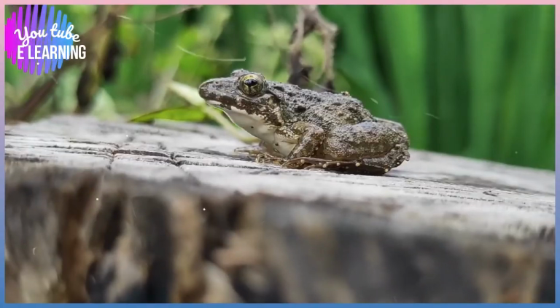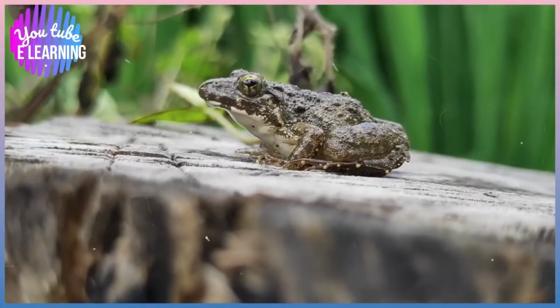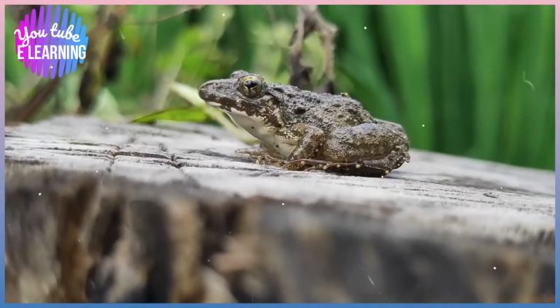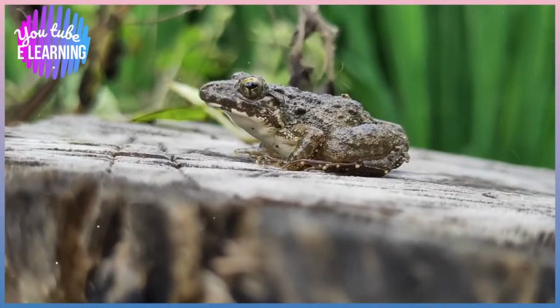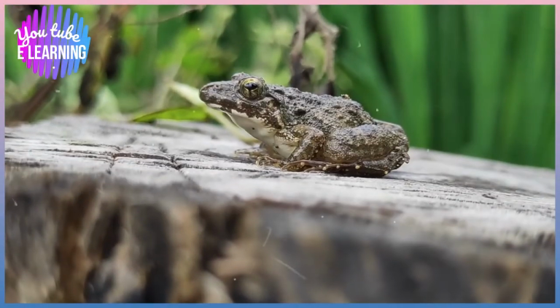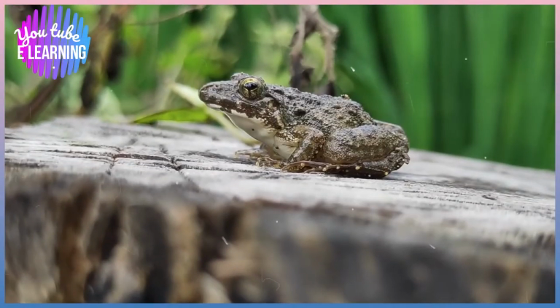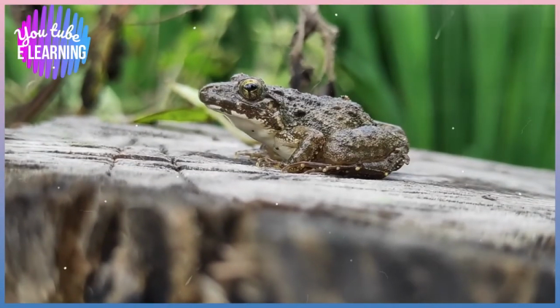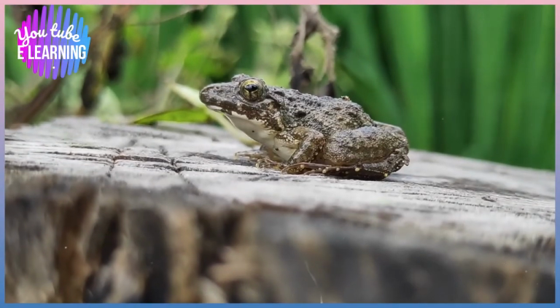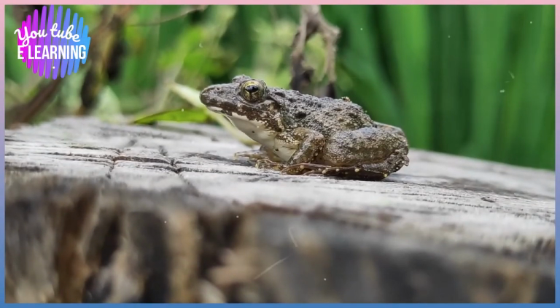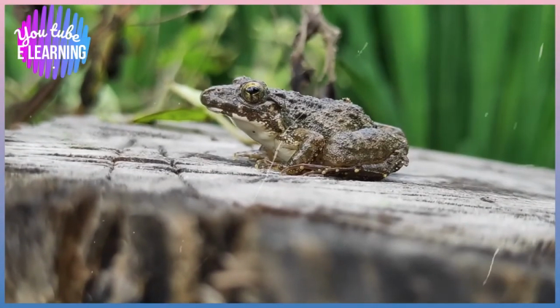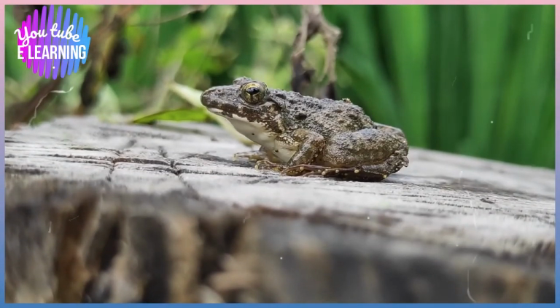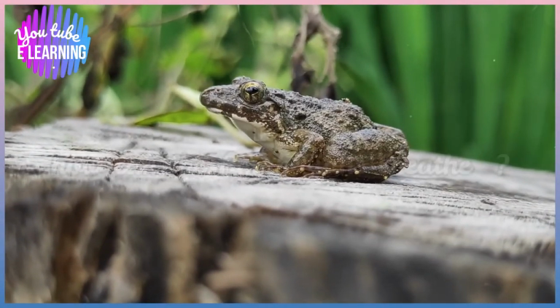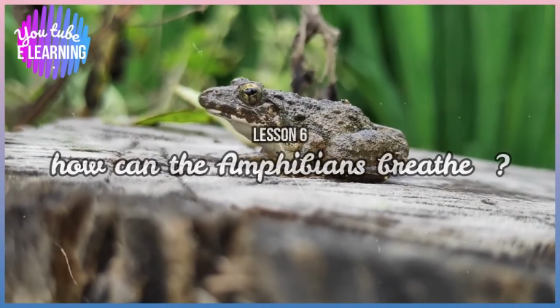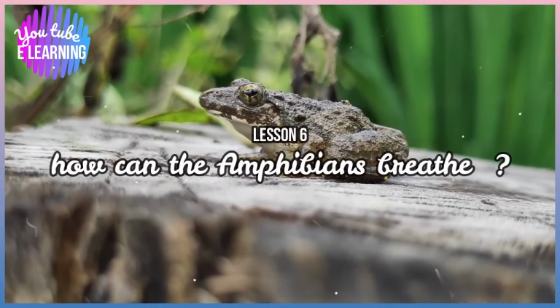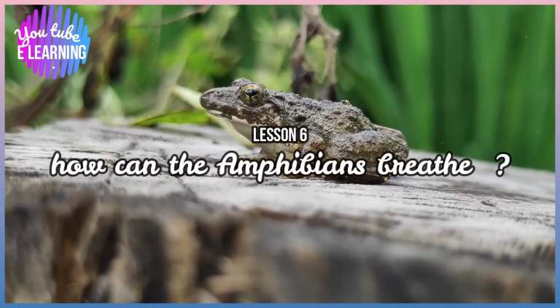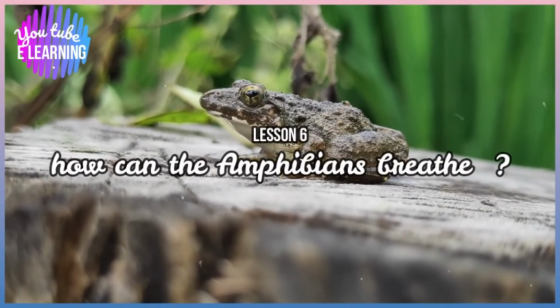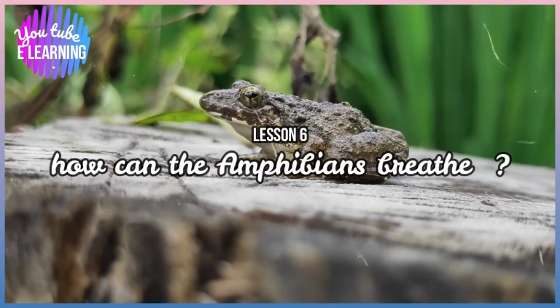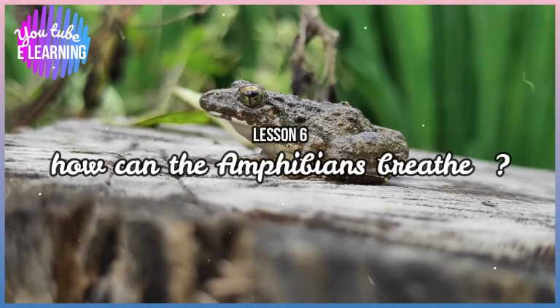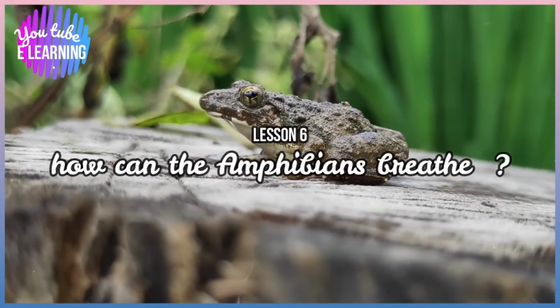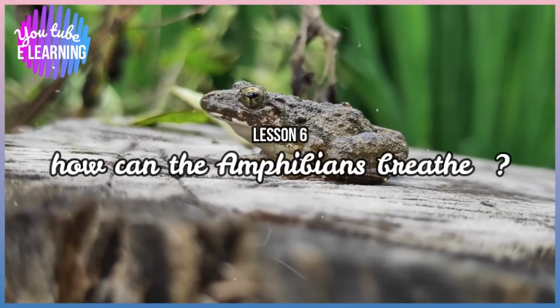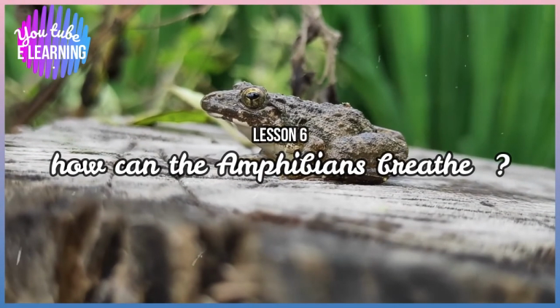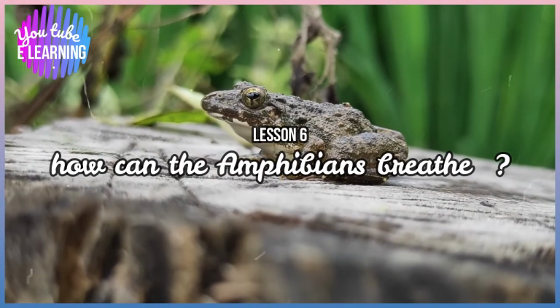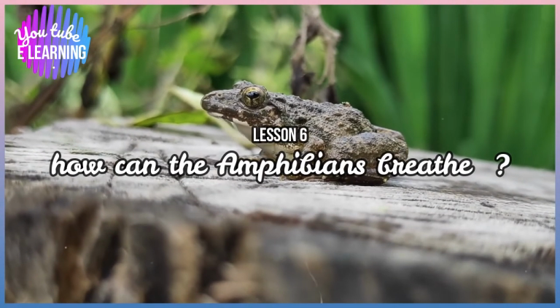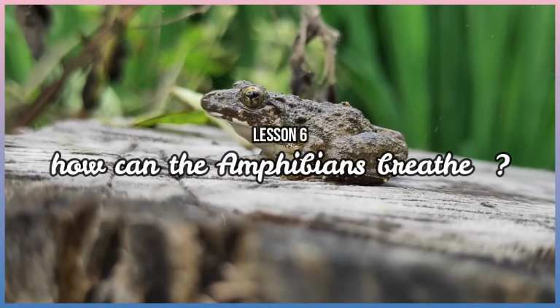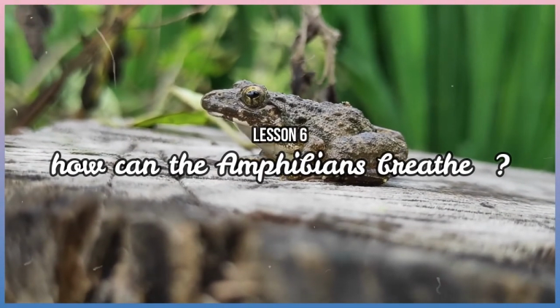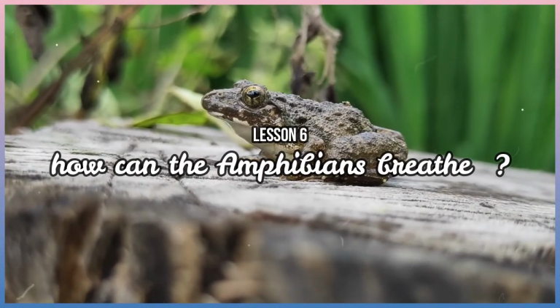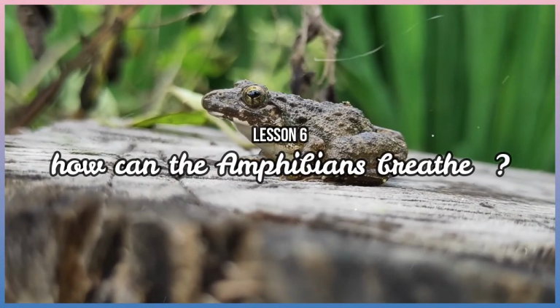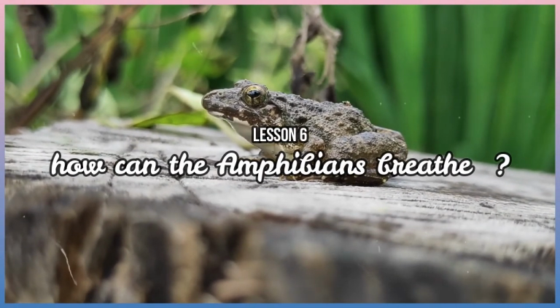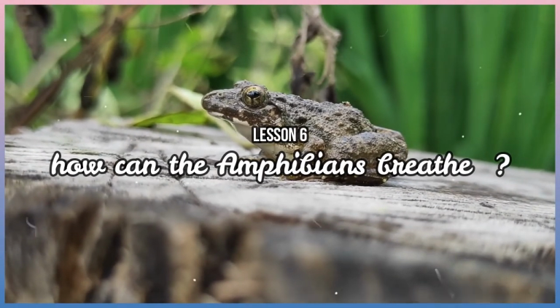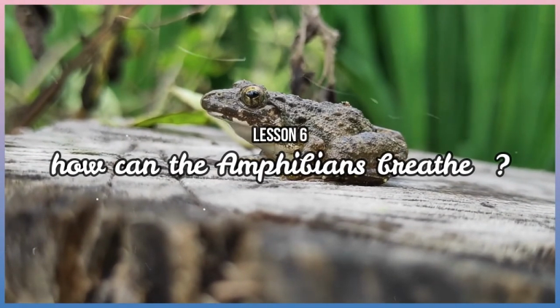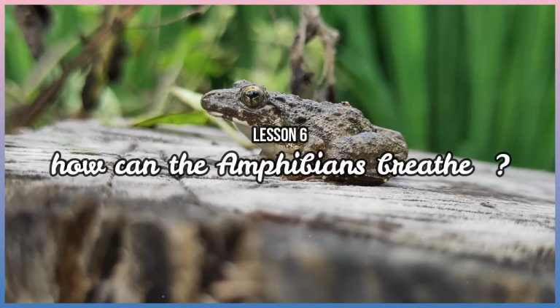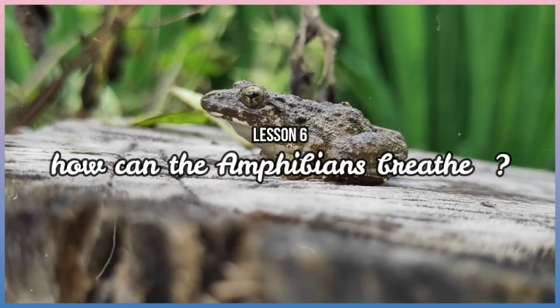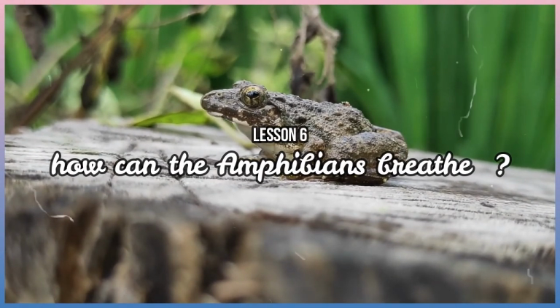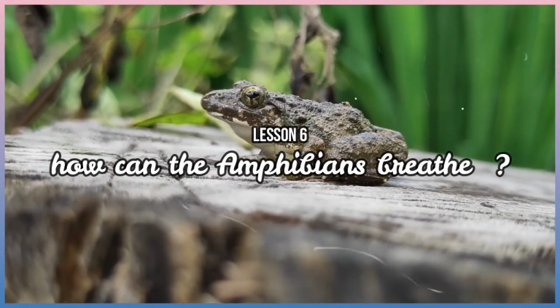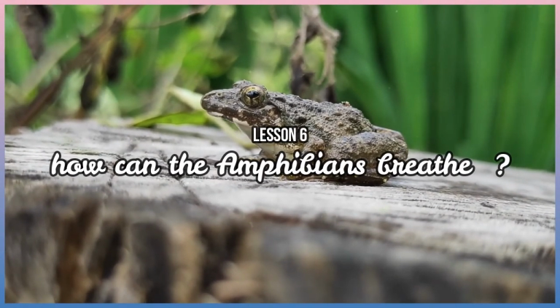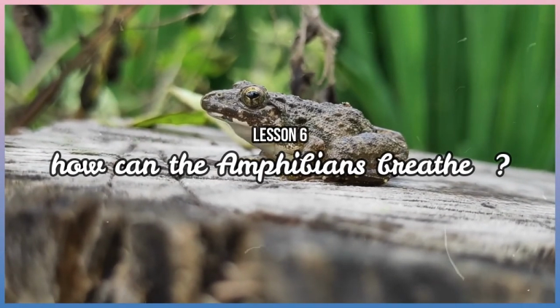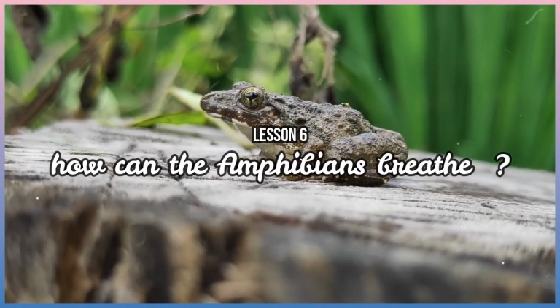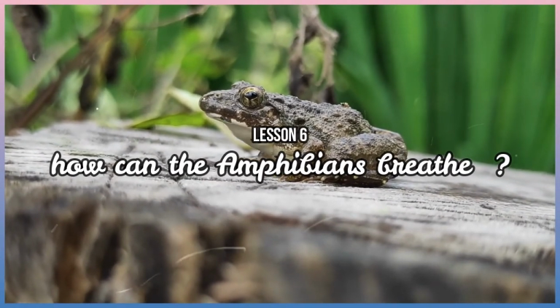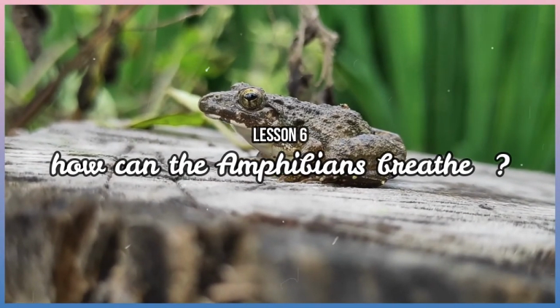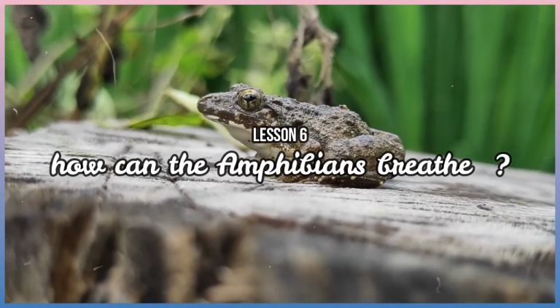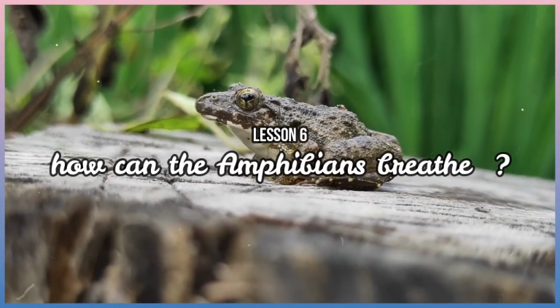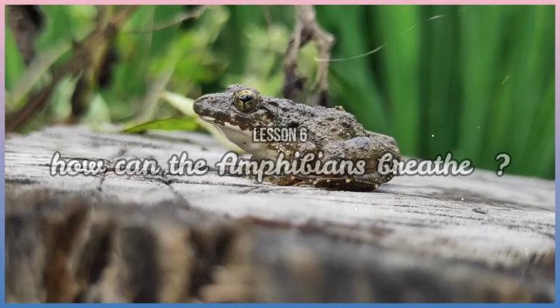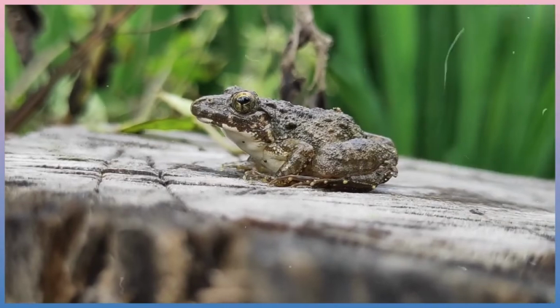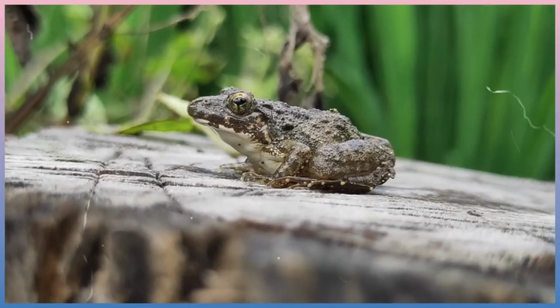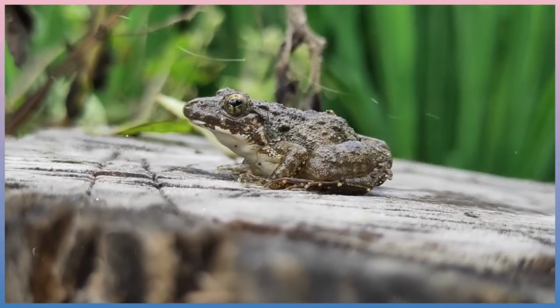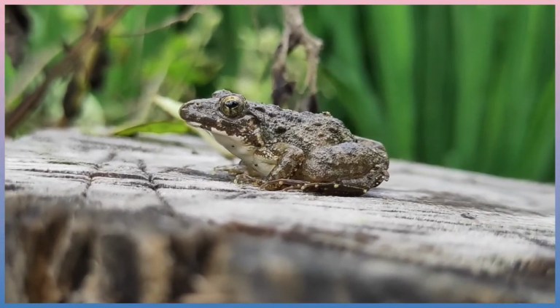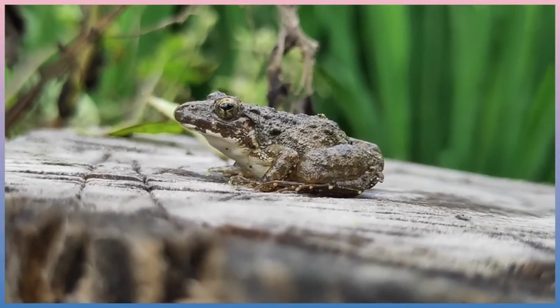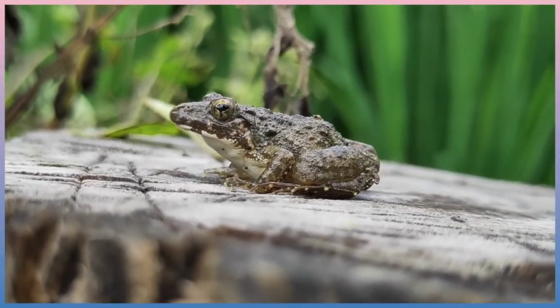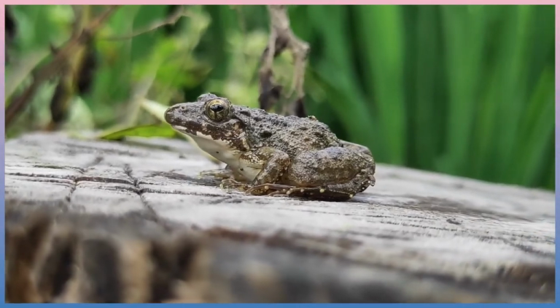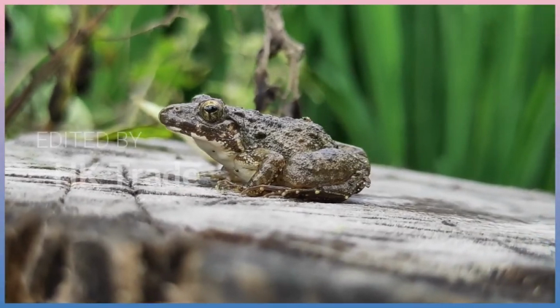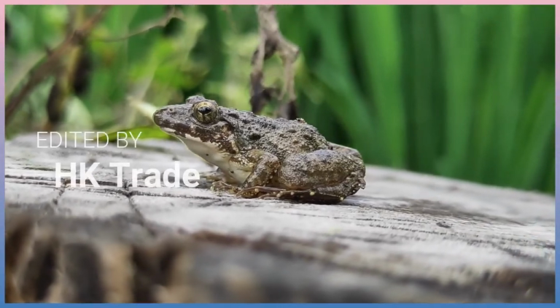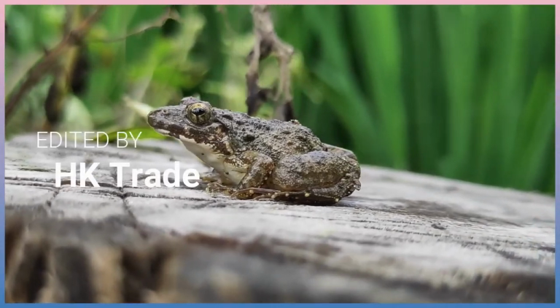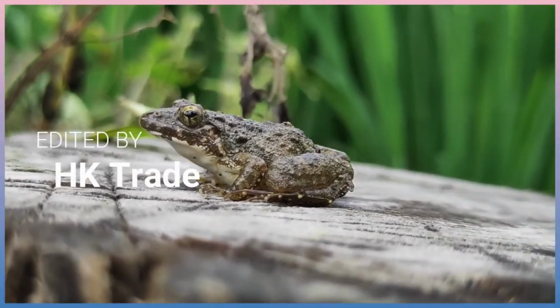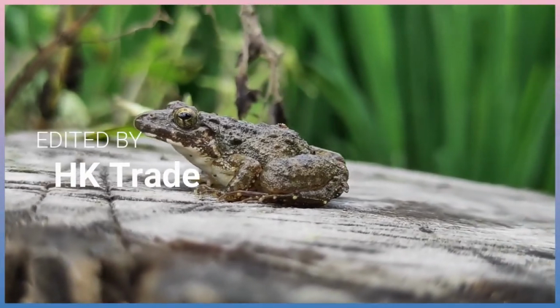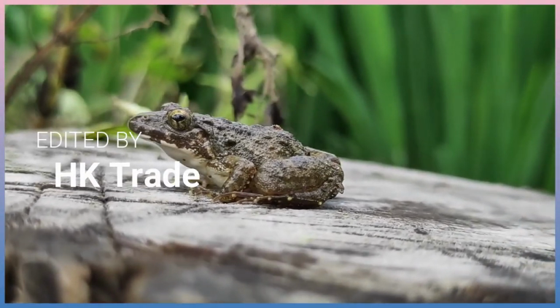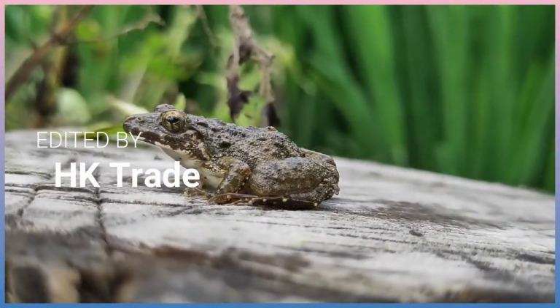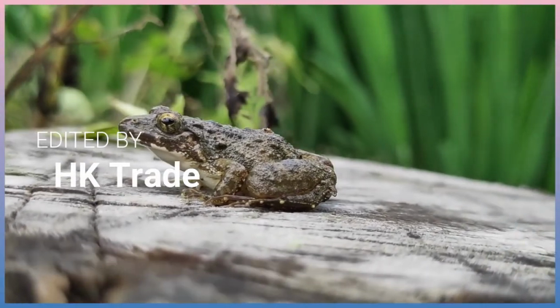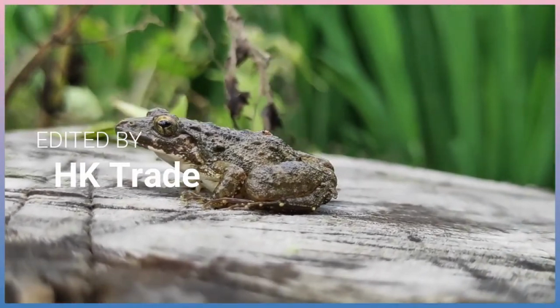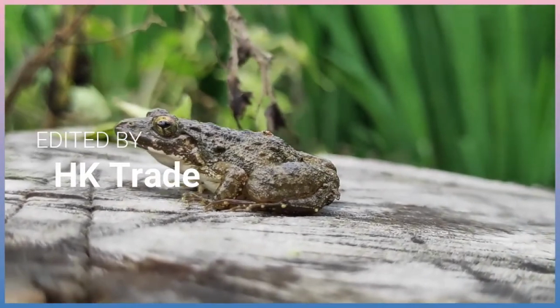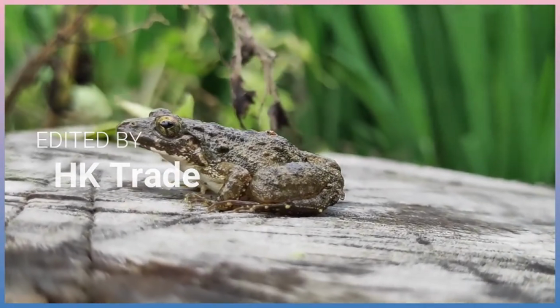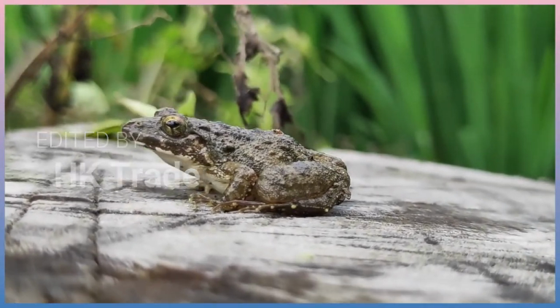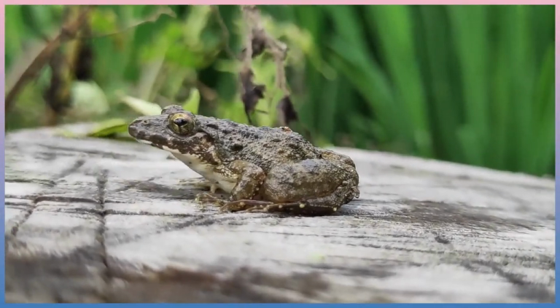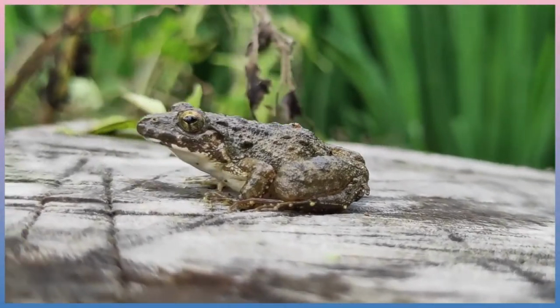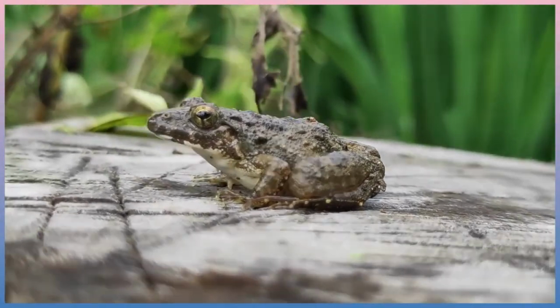Amphibians are one of the most amazing living organisms on Earth. Now, let's study some facts about amphibians.